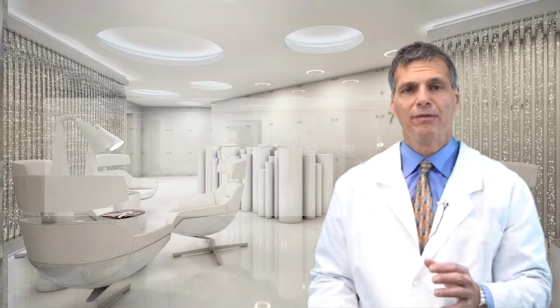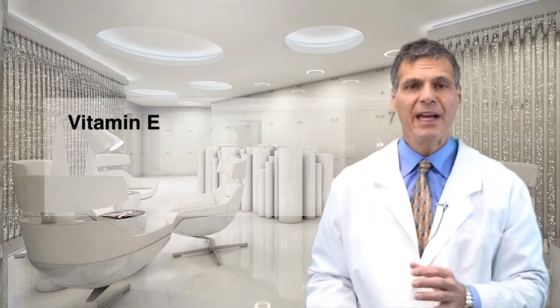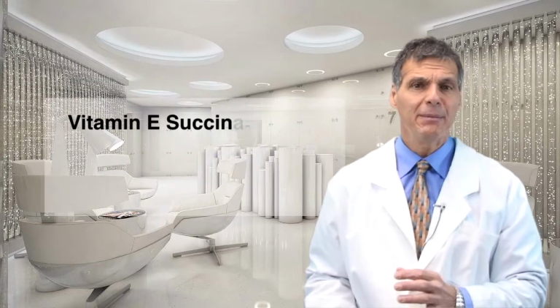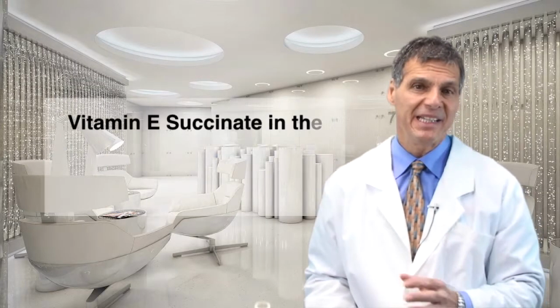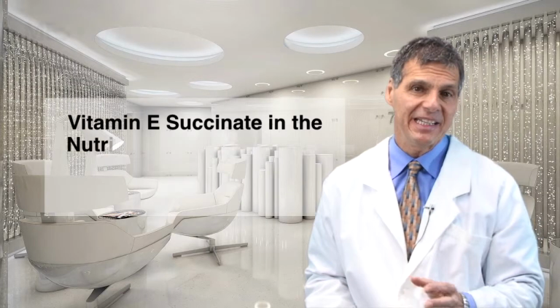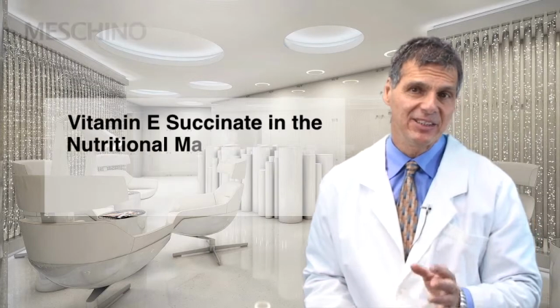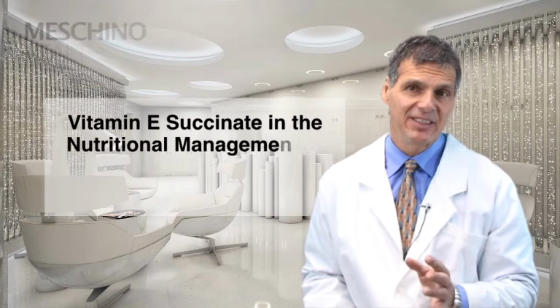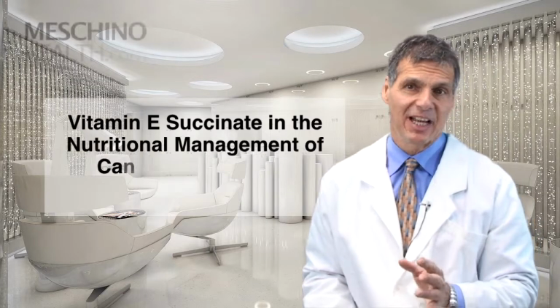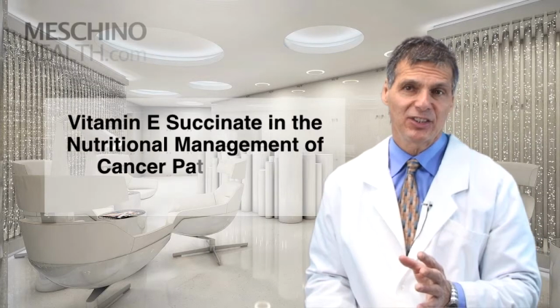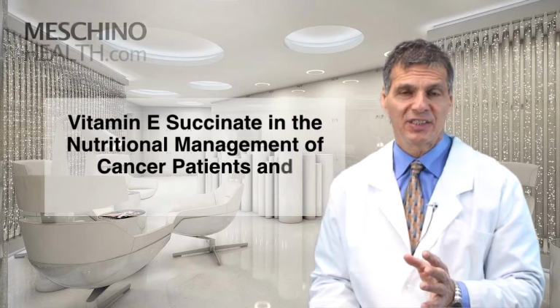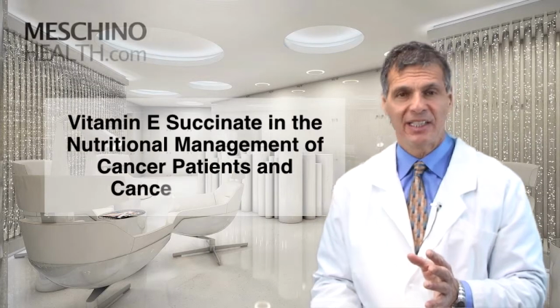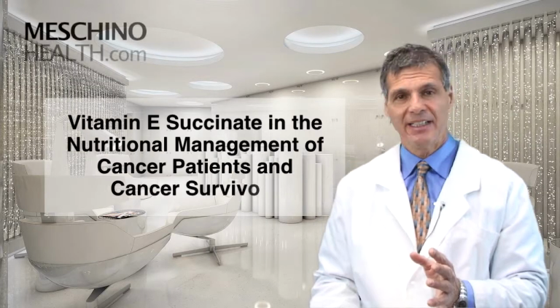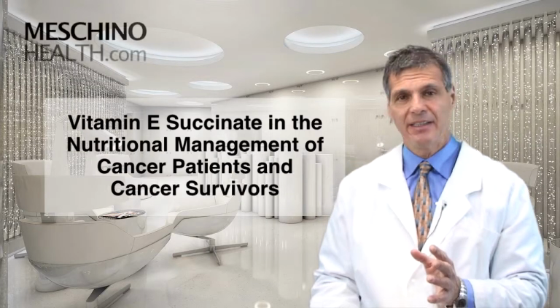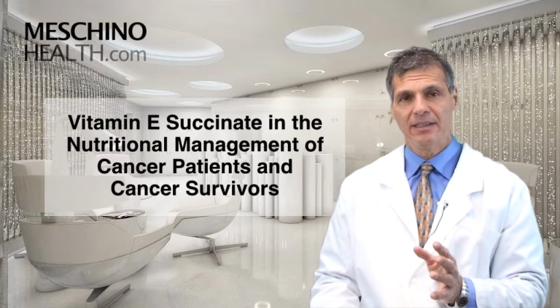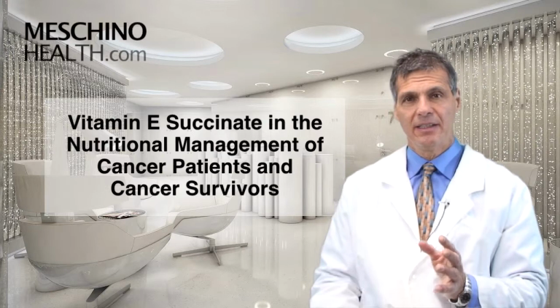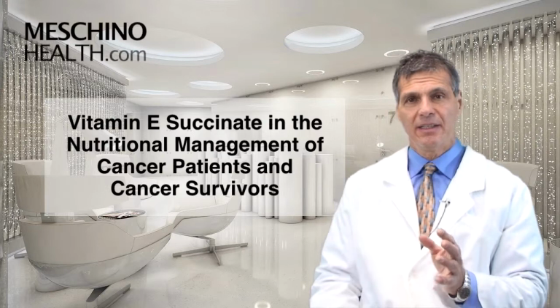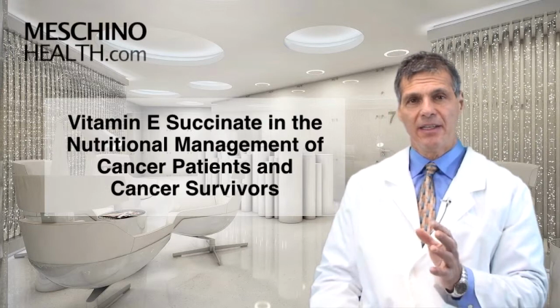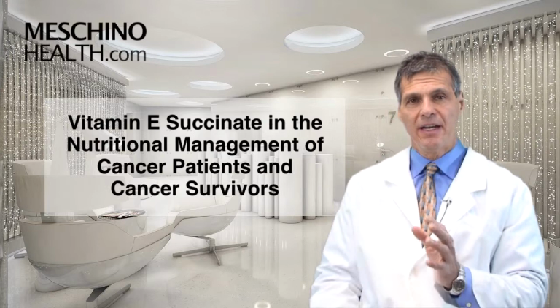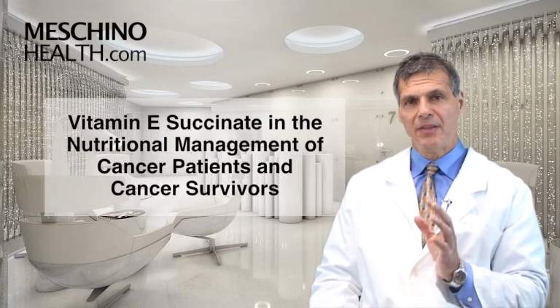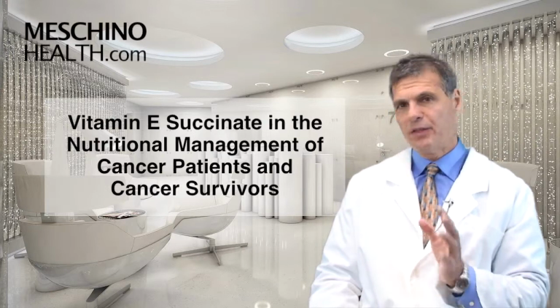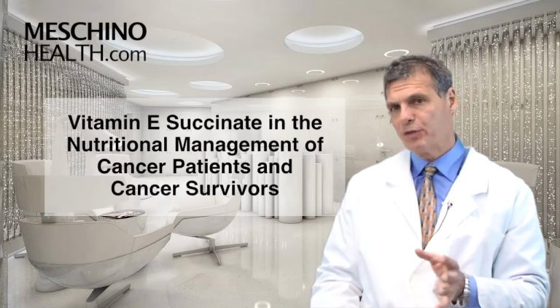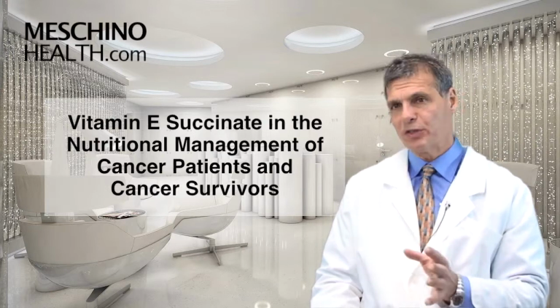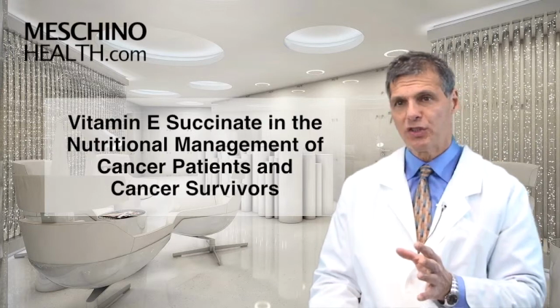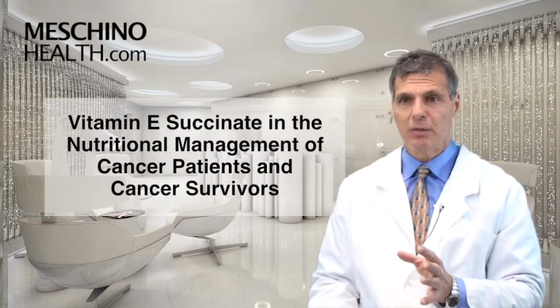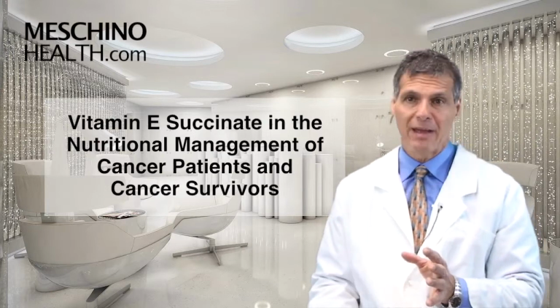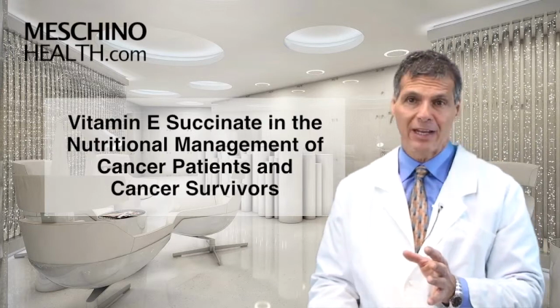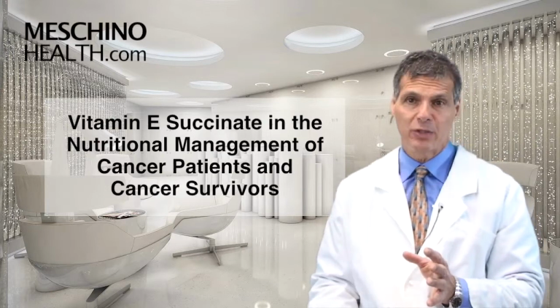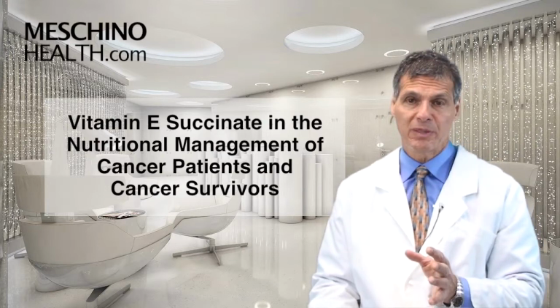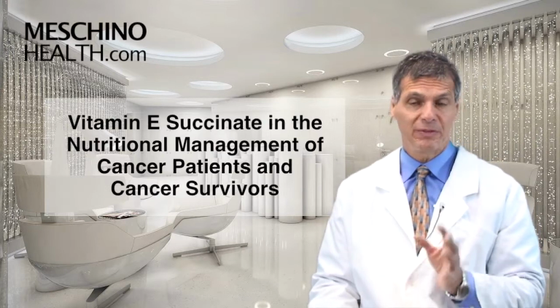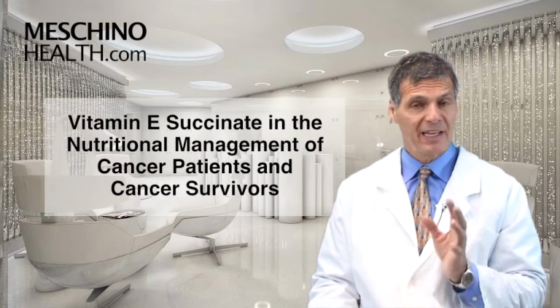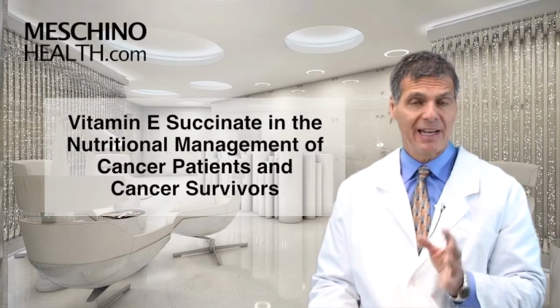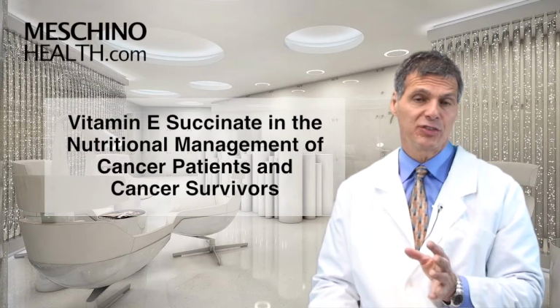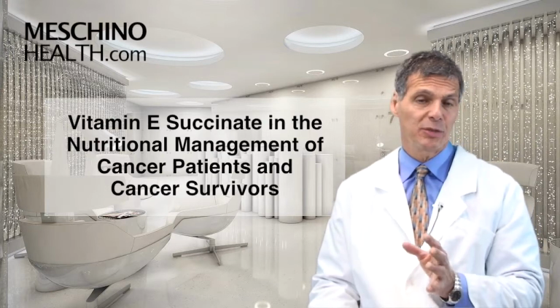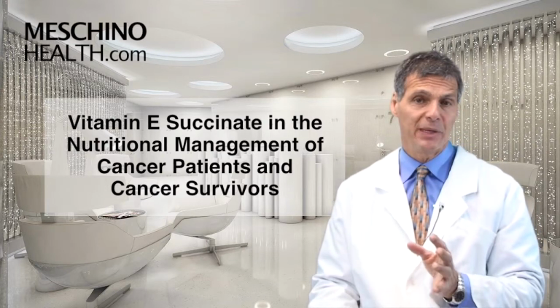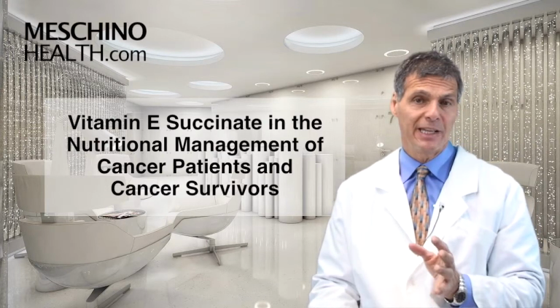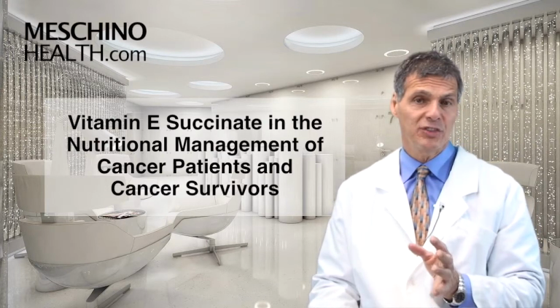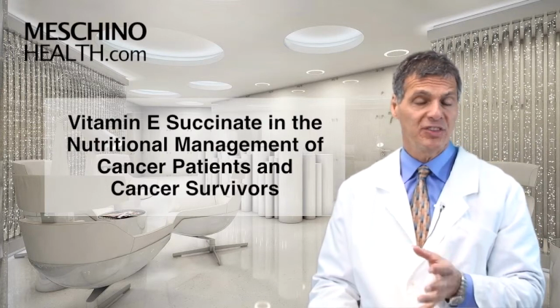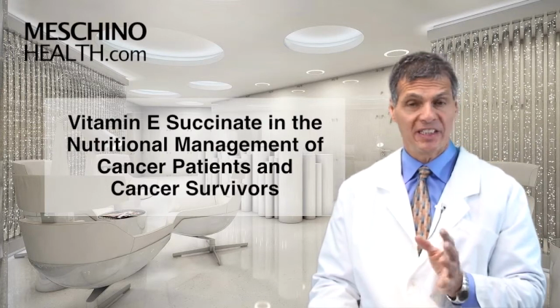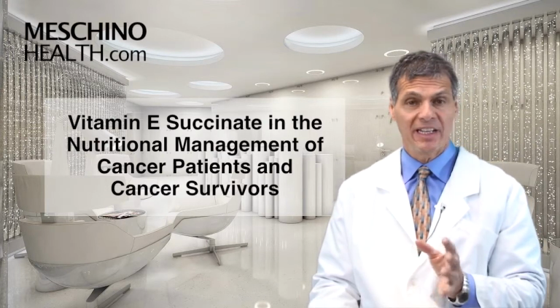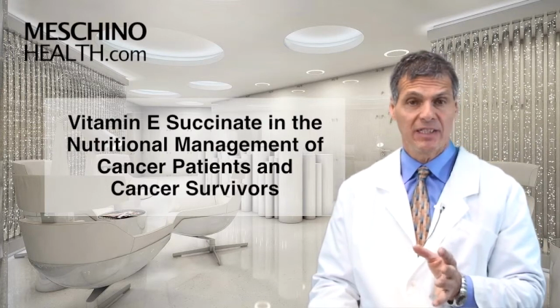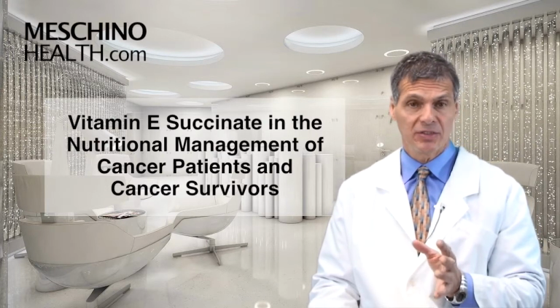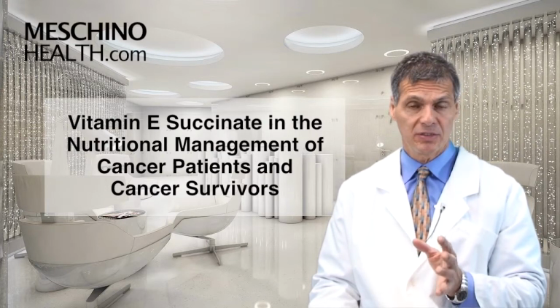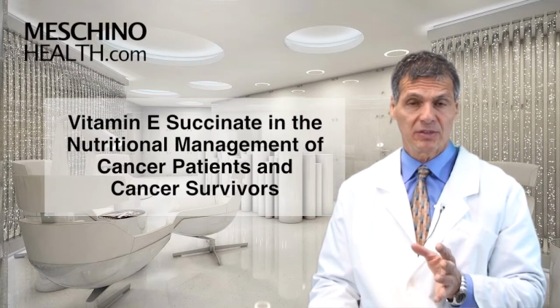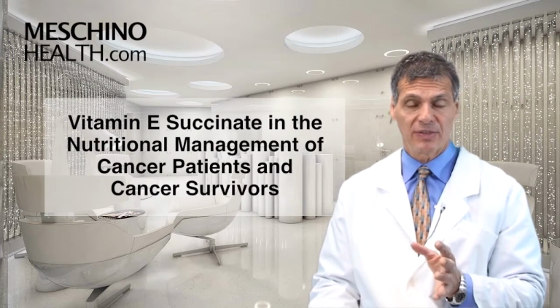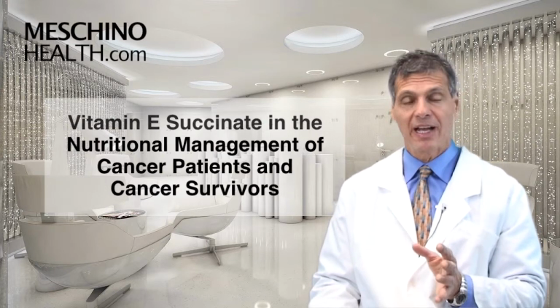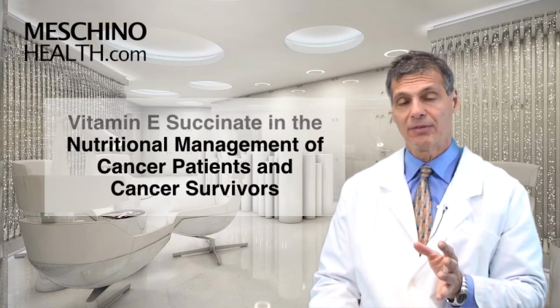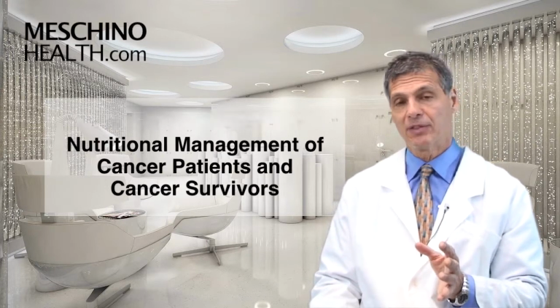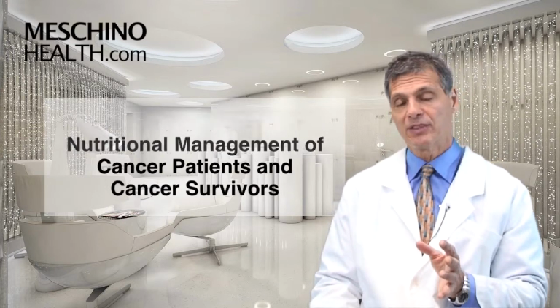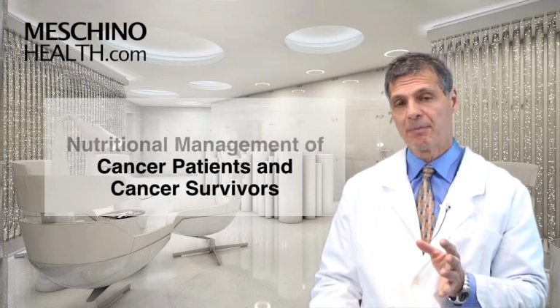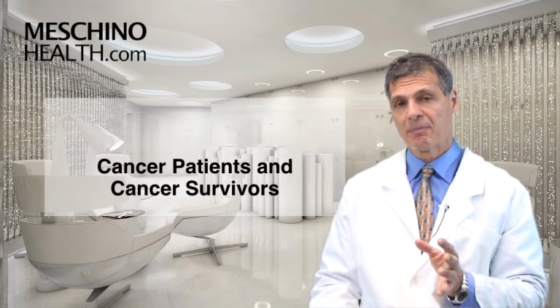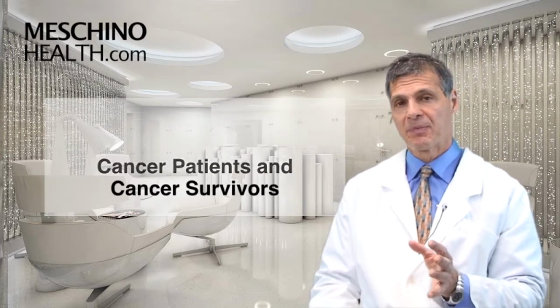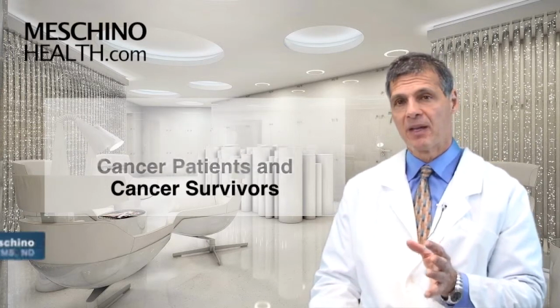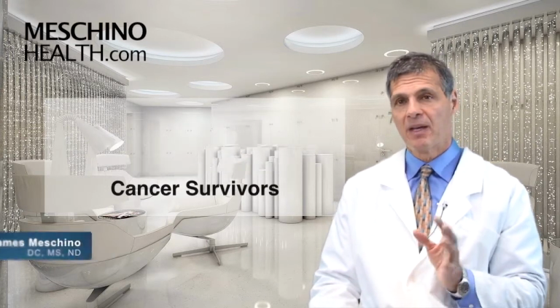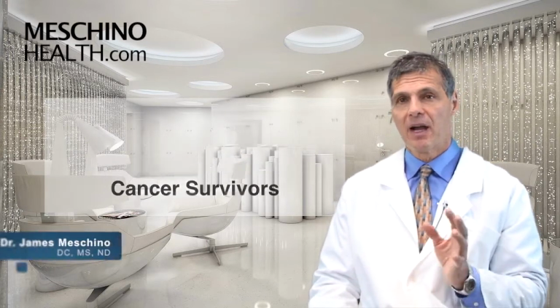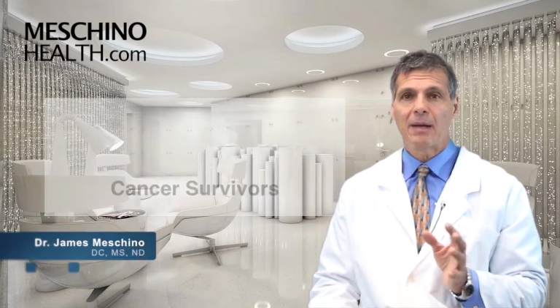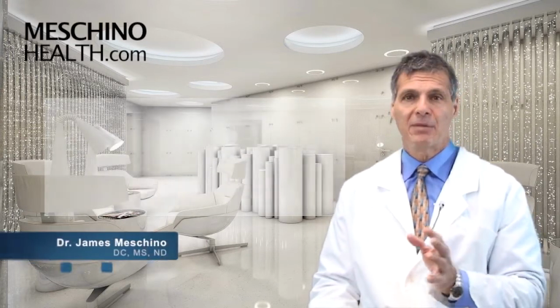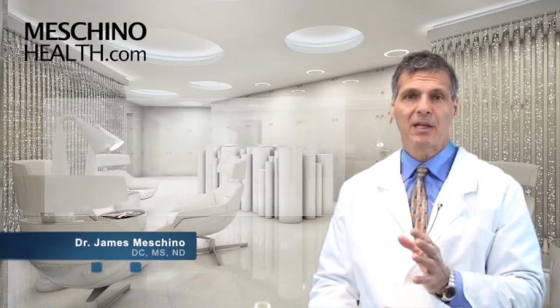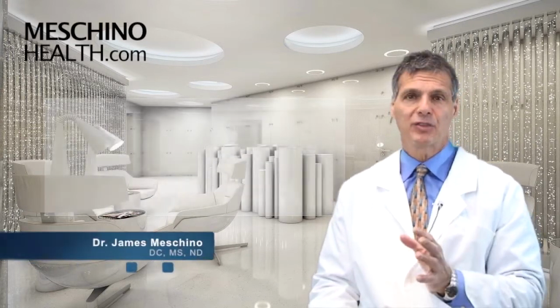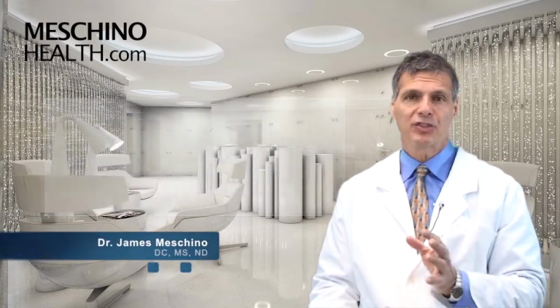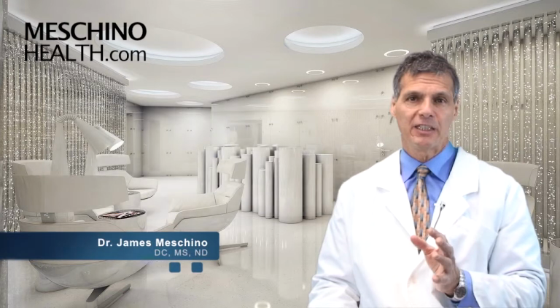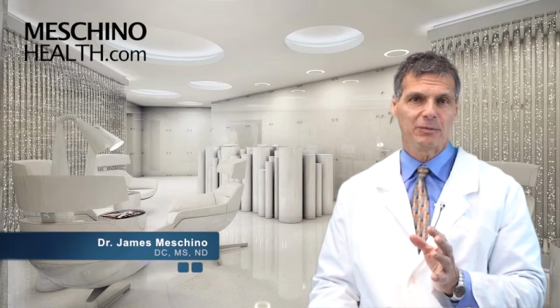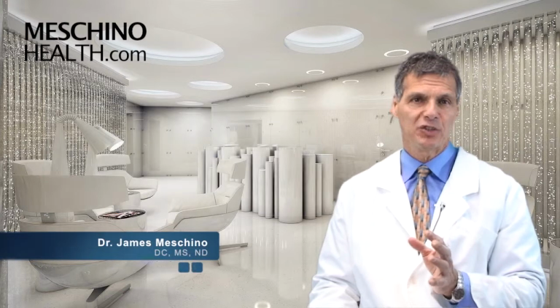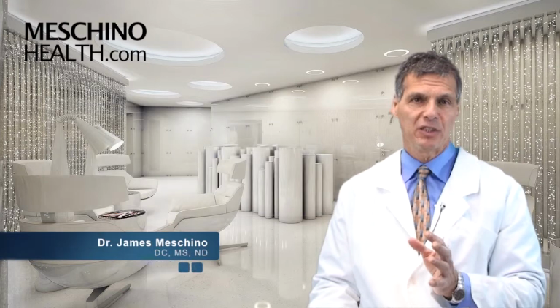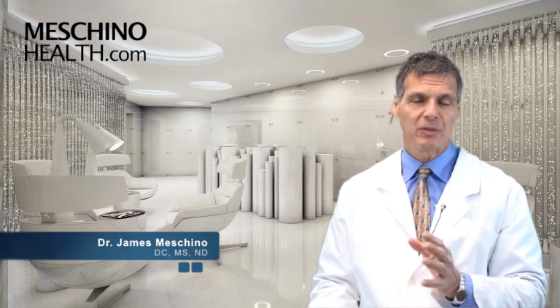Vitamin E succinate in the nutritional management of cancer patients and cancer survivors. Hi, I'm Dr. James Machino.